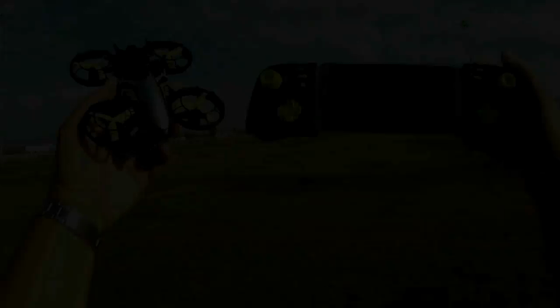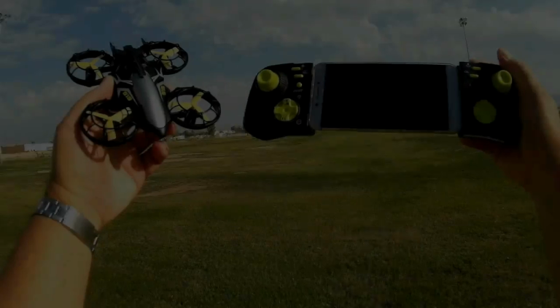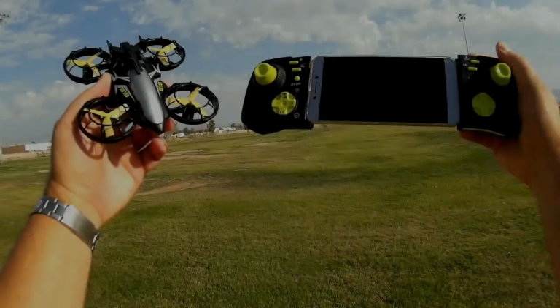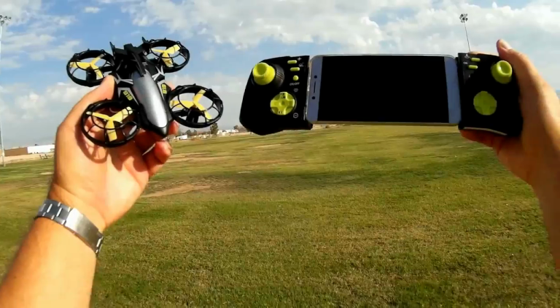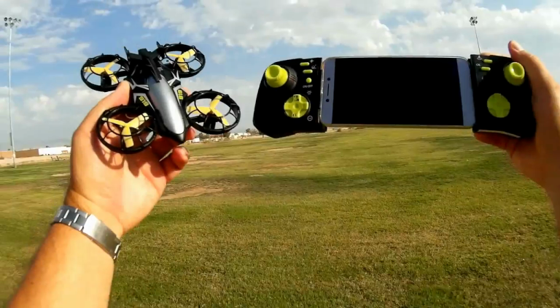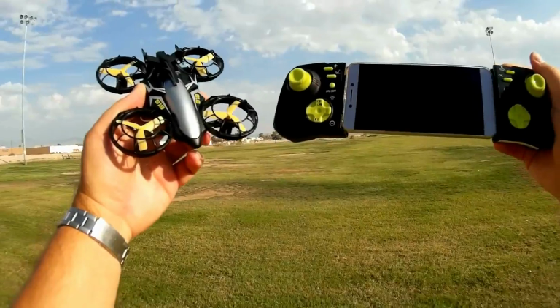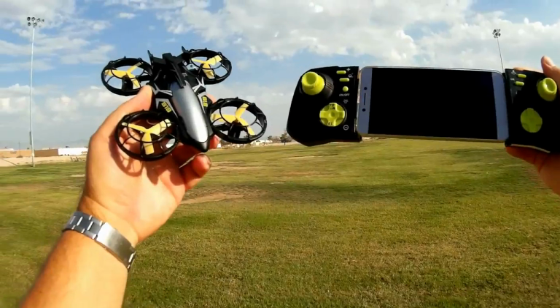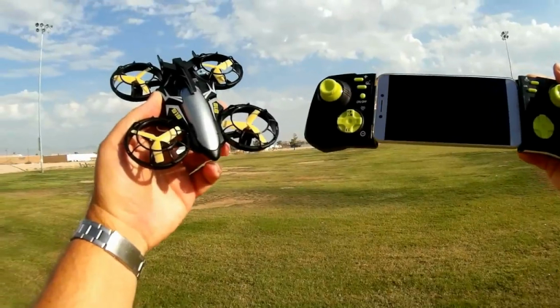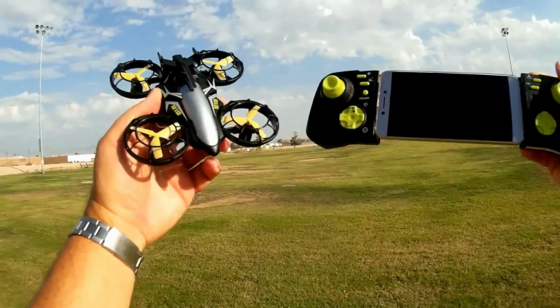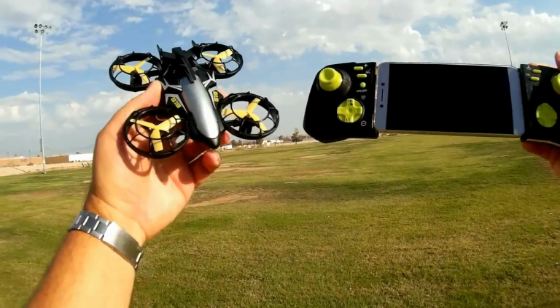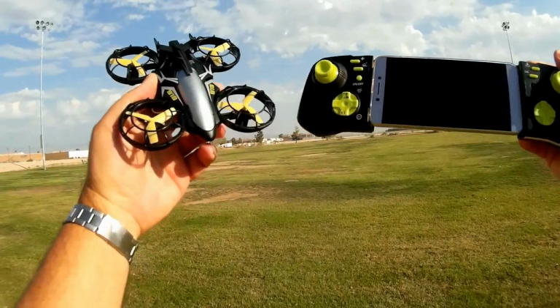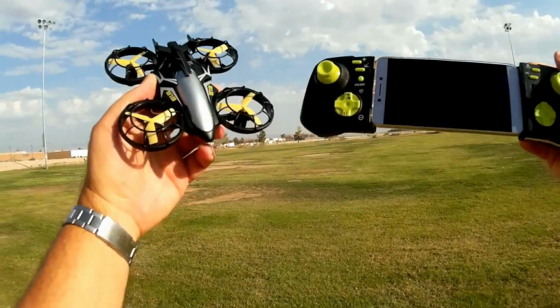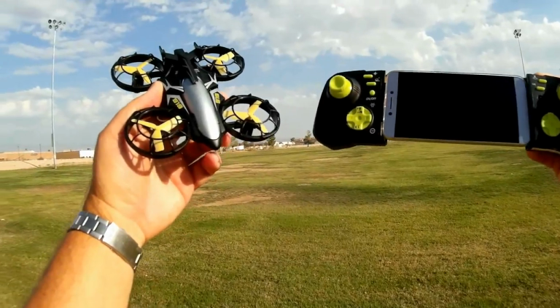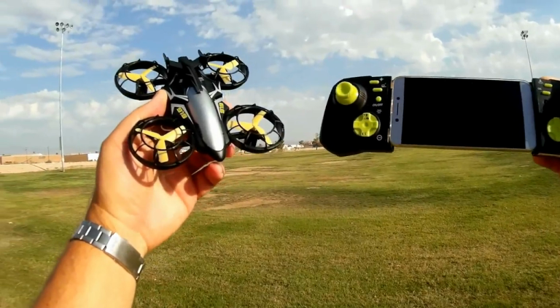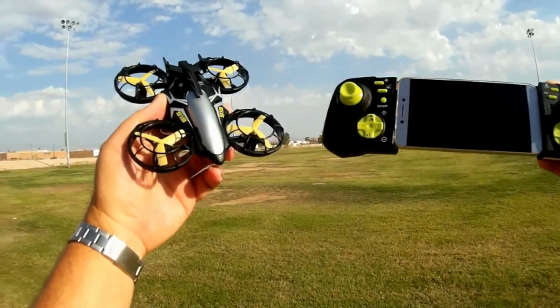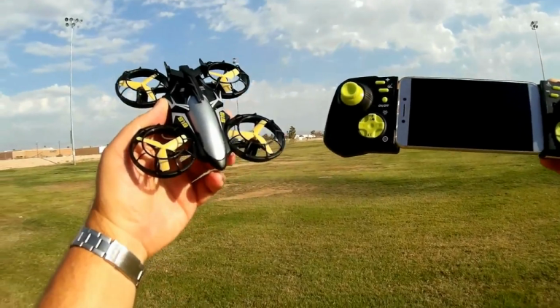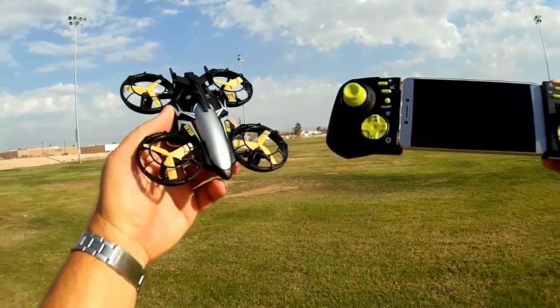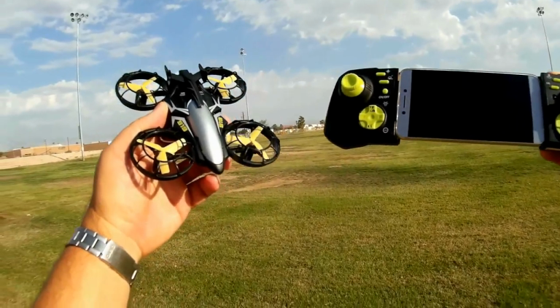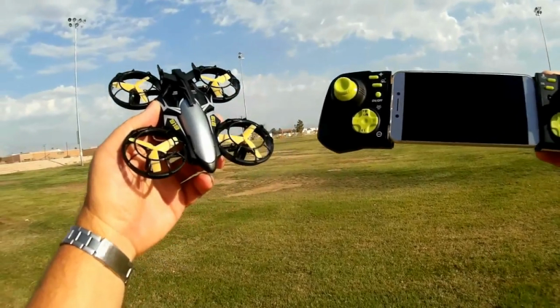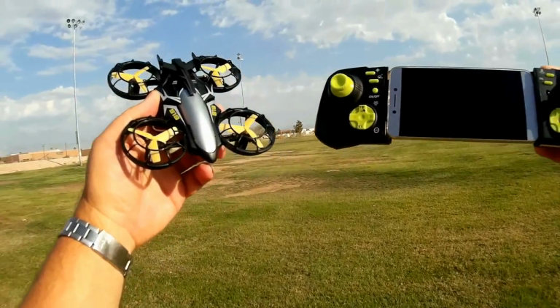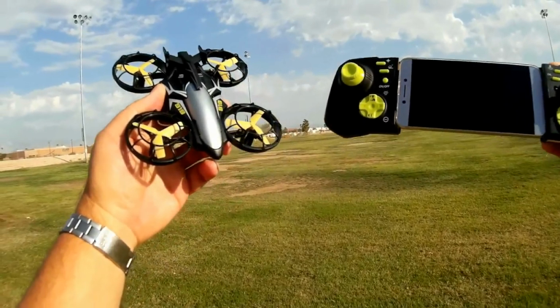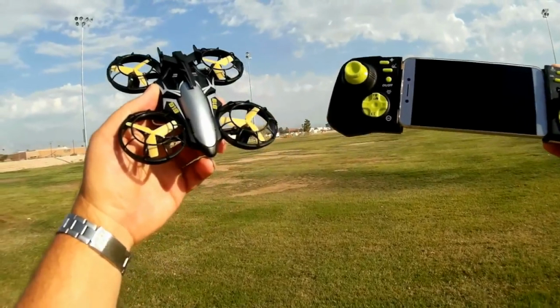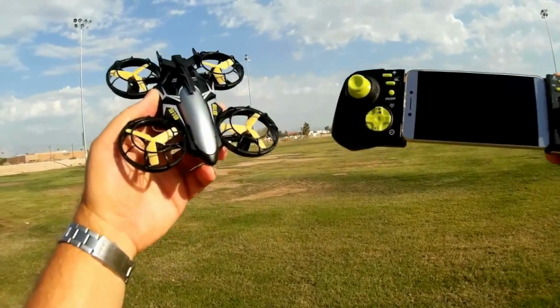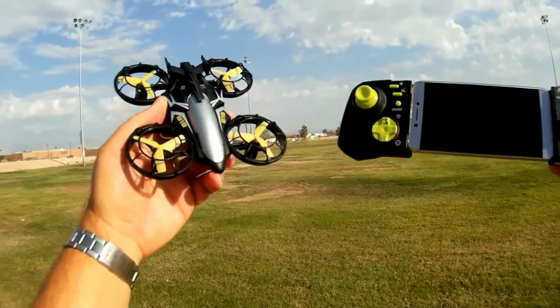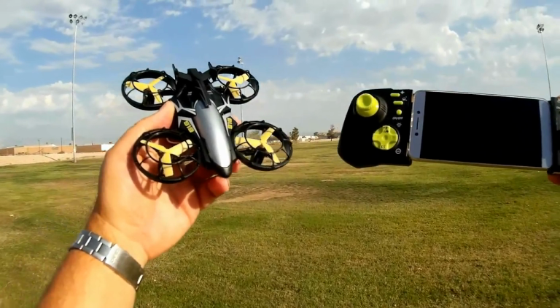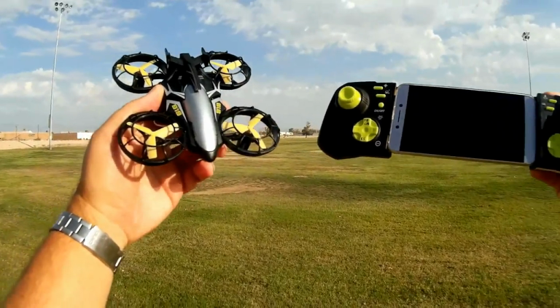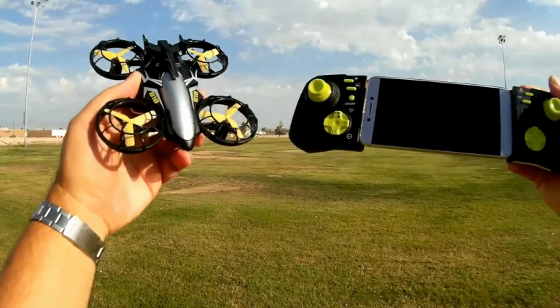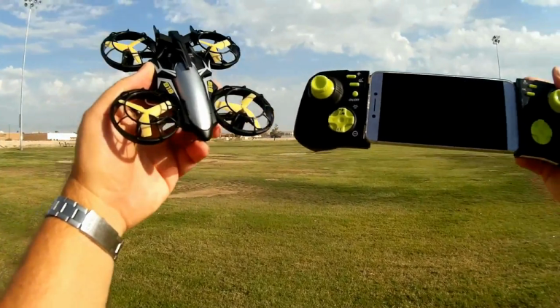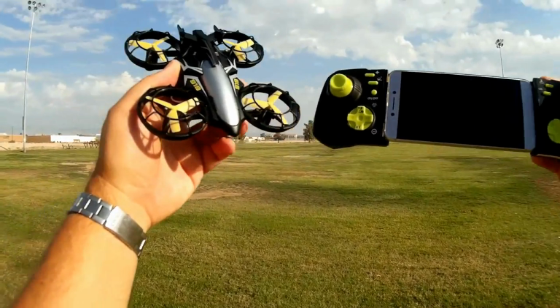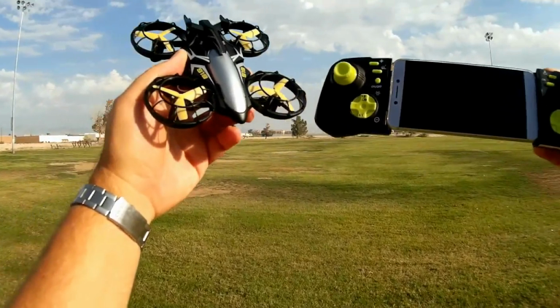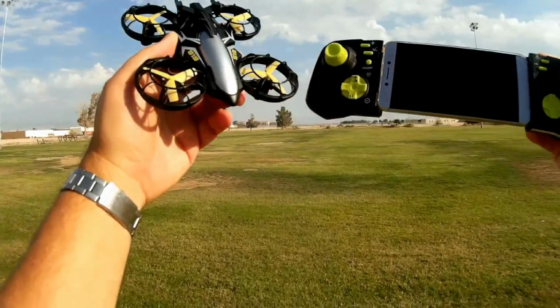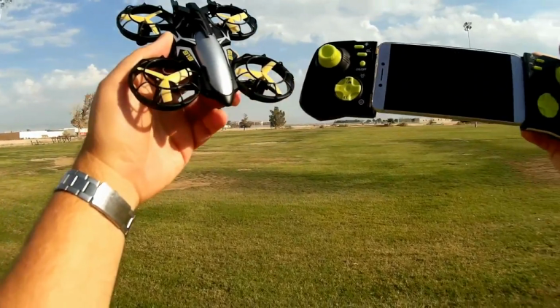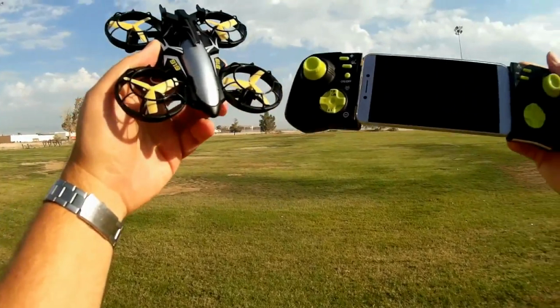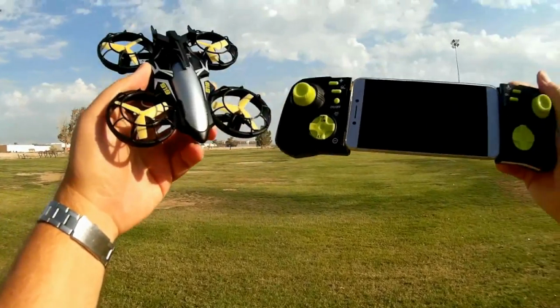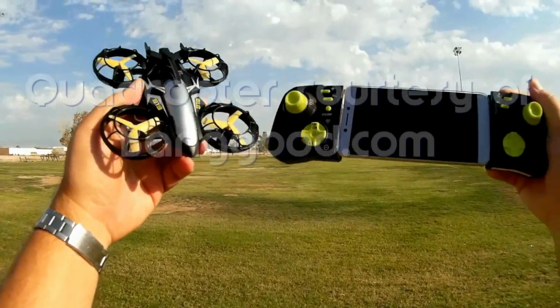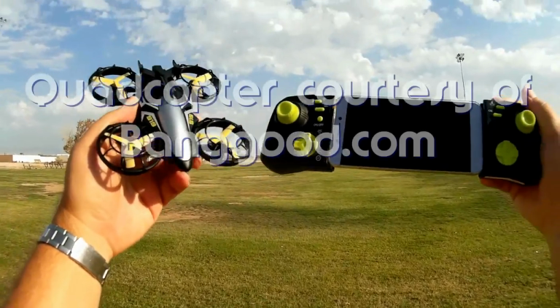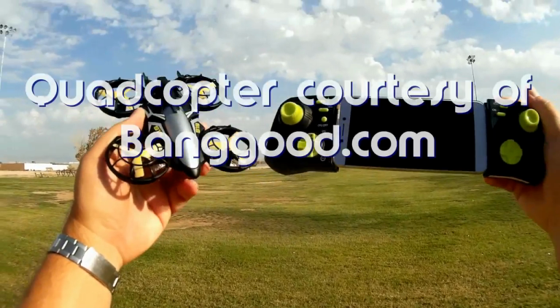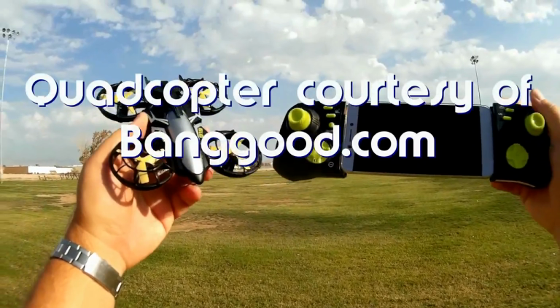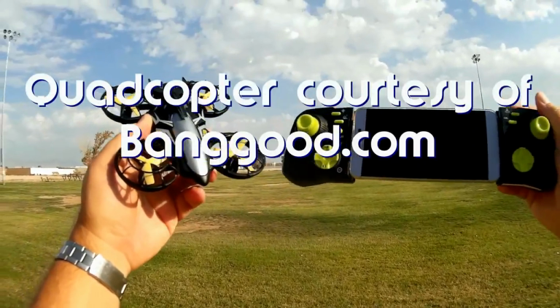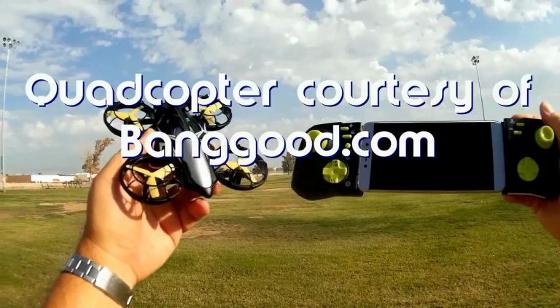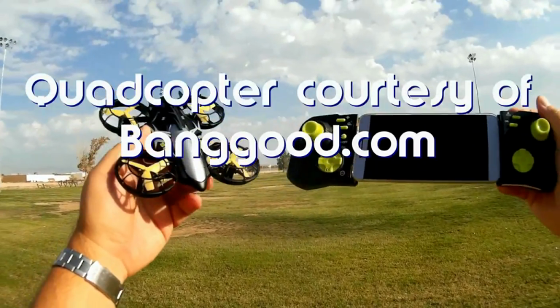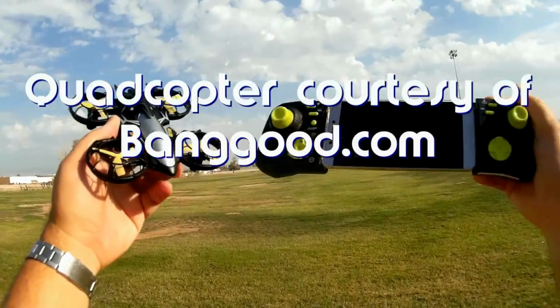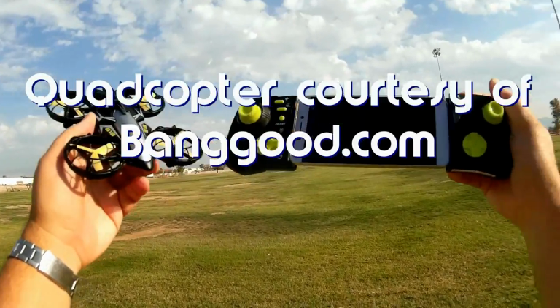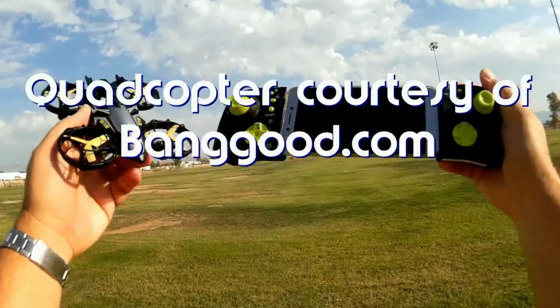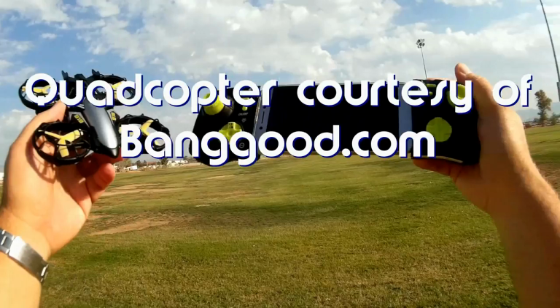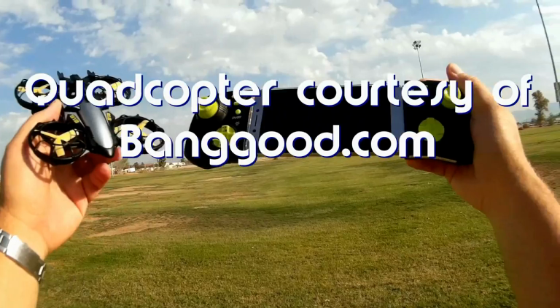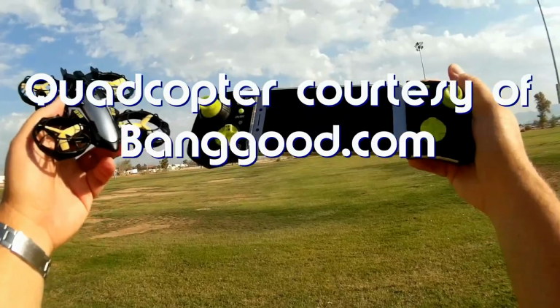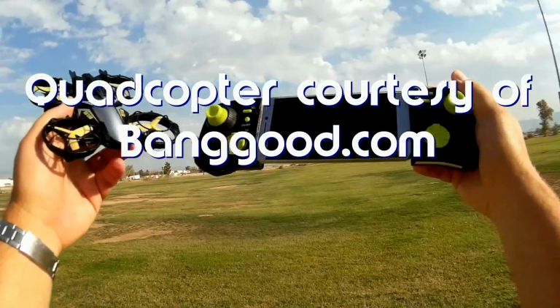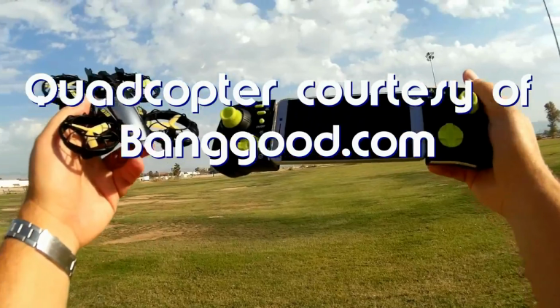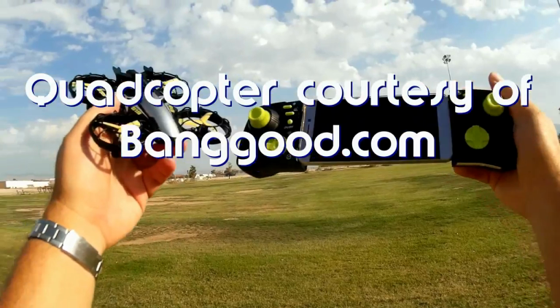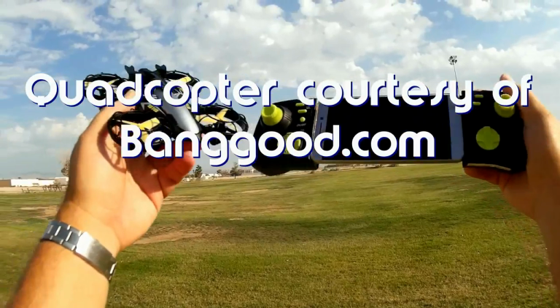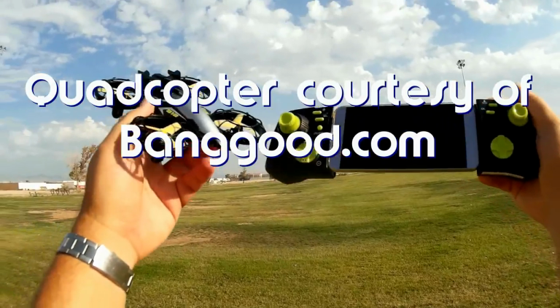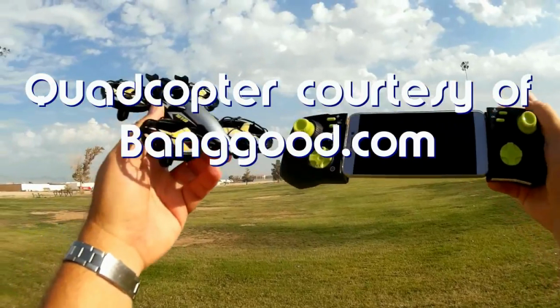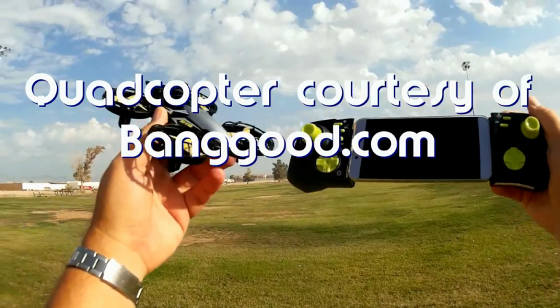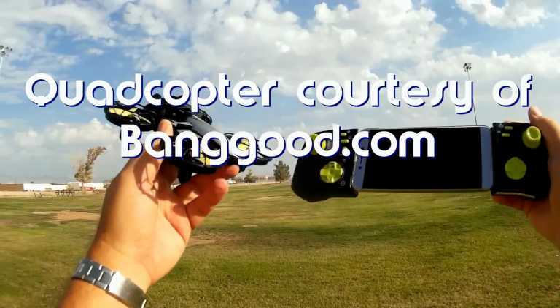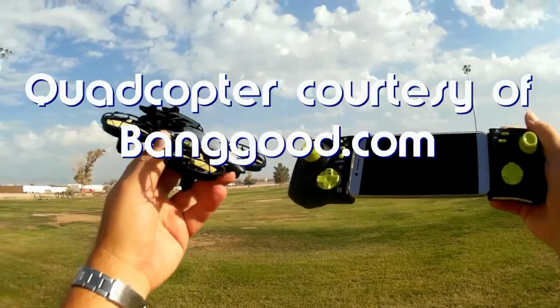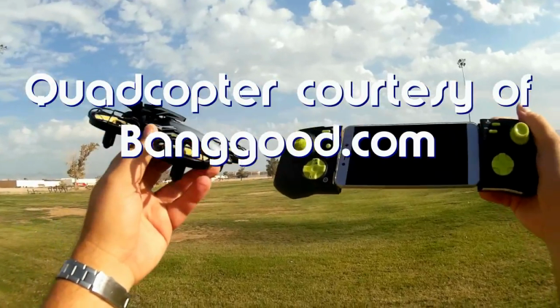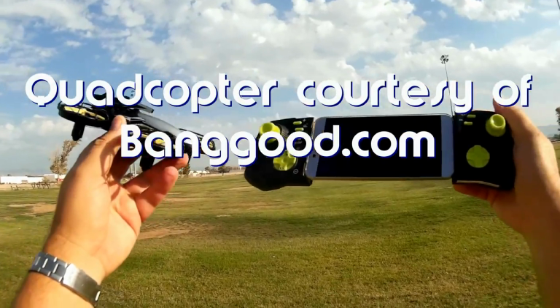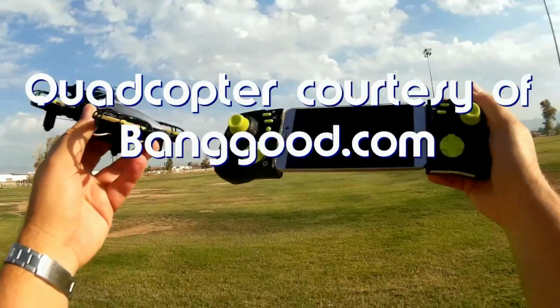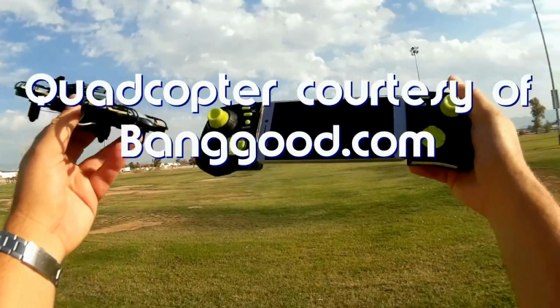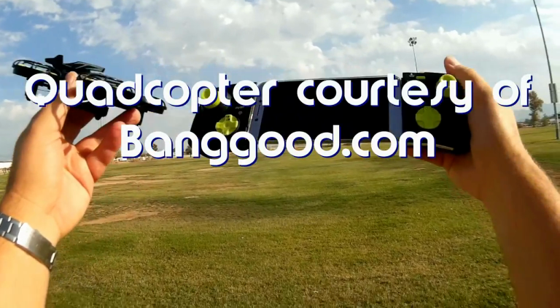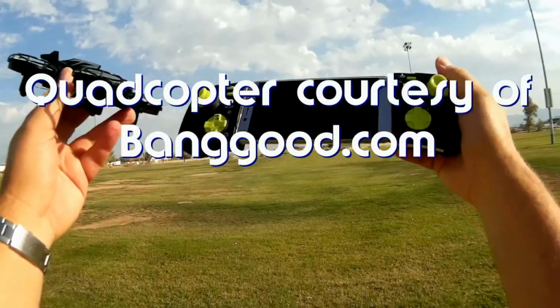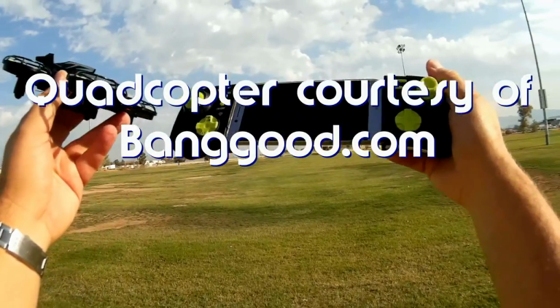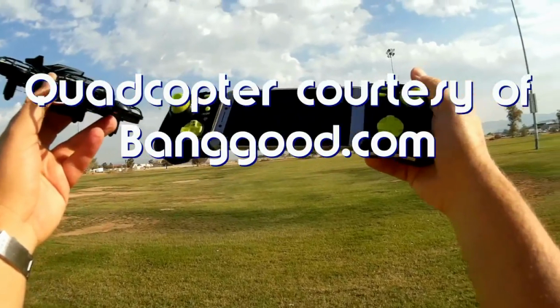Good morning, QuadCopter101 here, and I have a really interesting little quadcopter for review today. This is the Flying 3D Reaper.